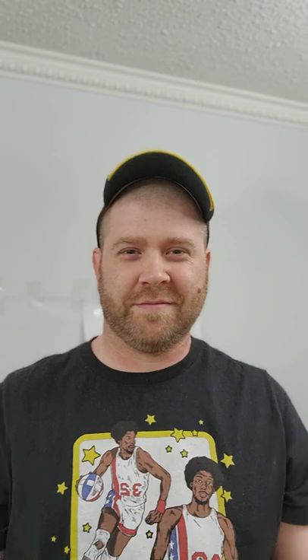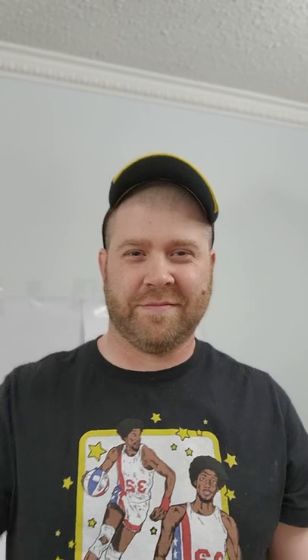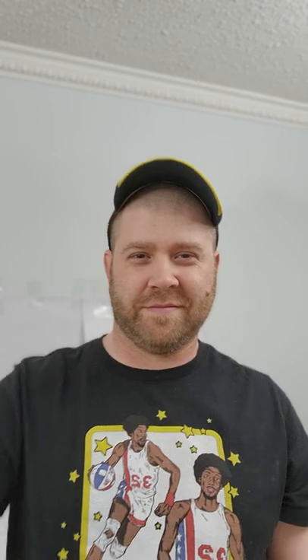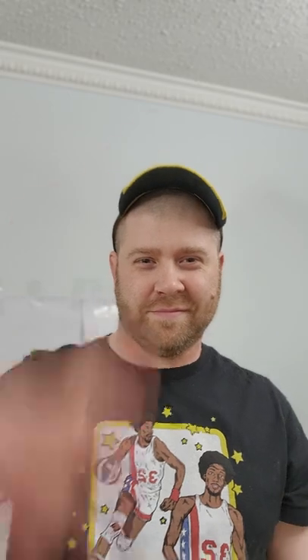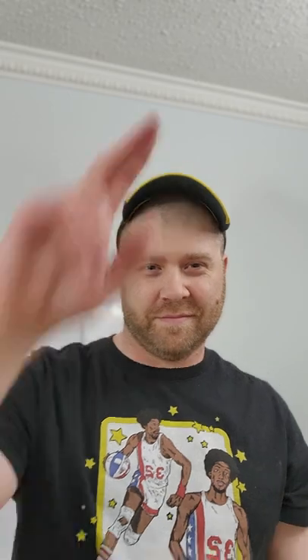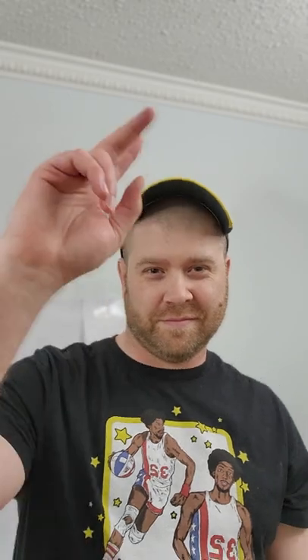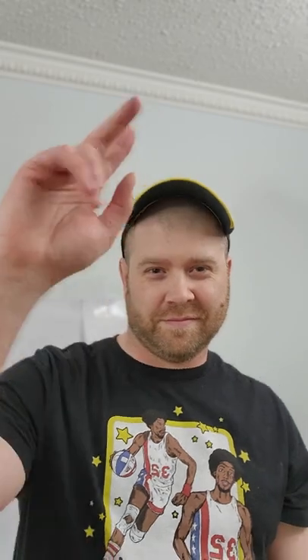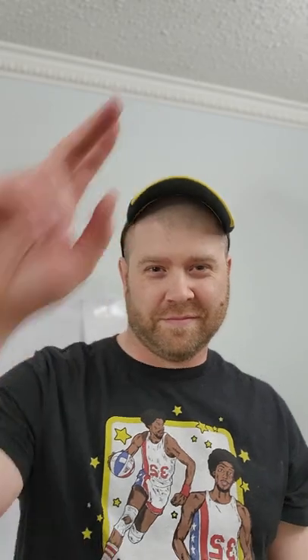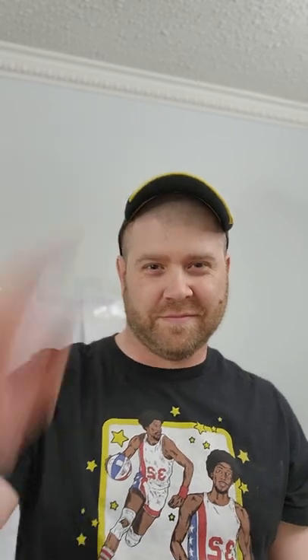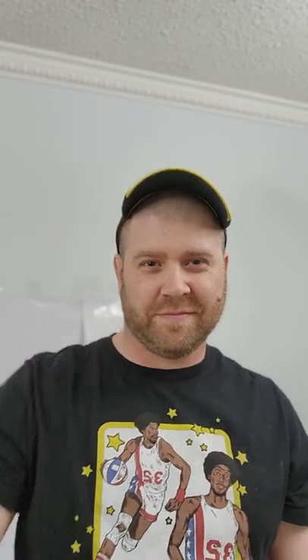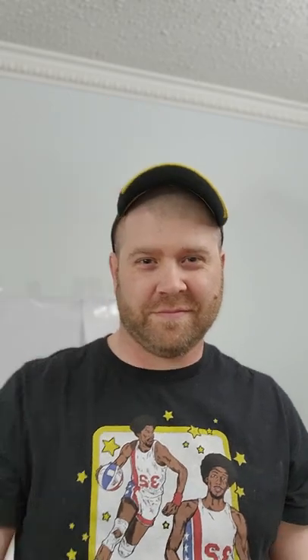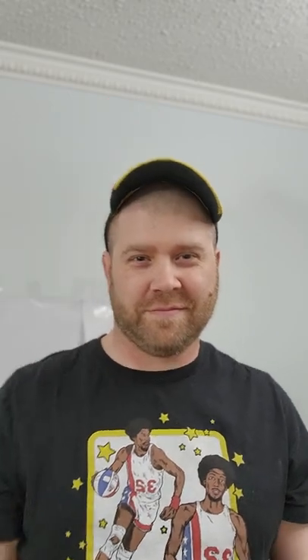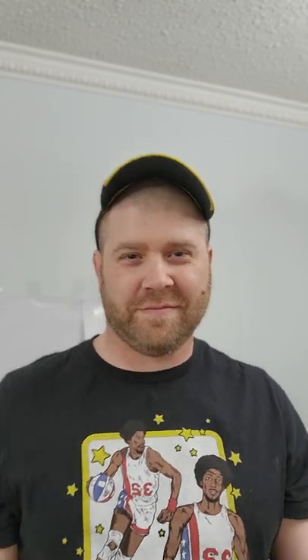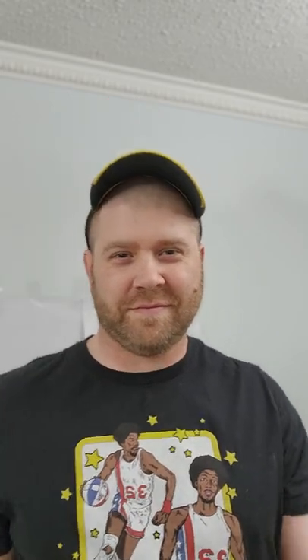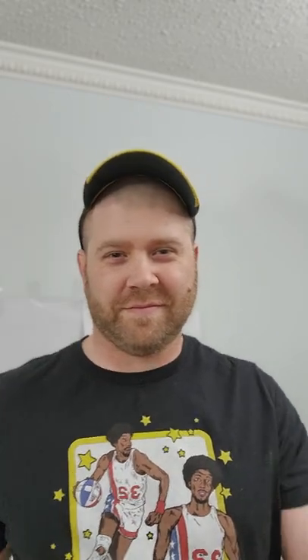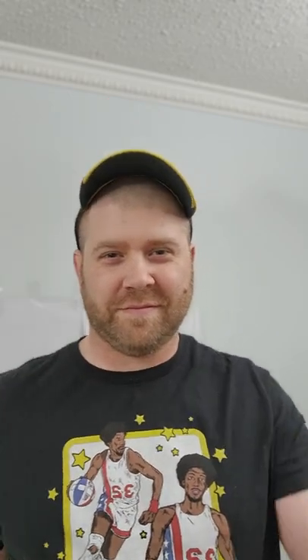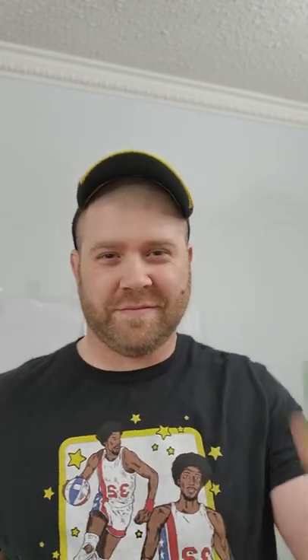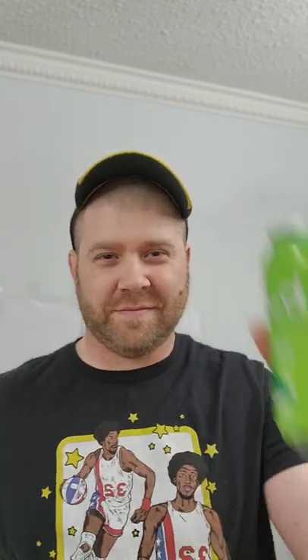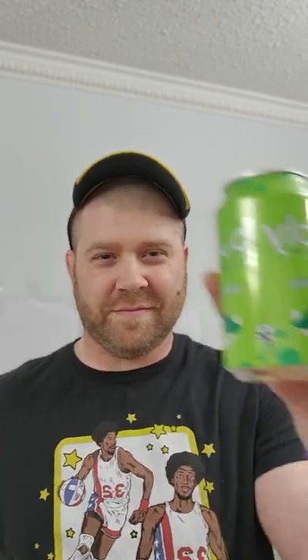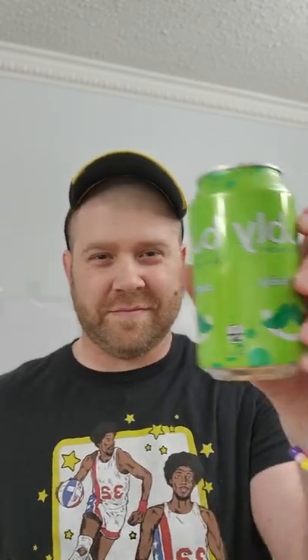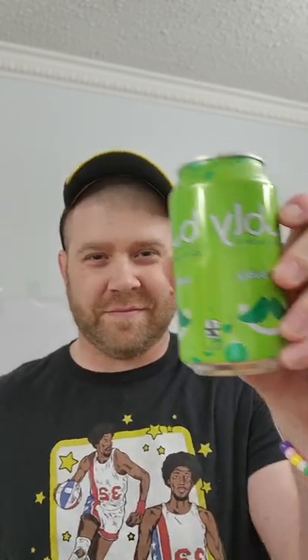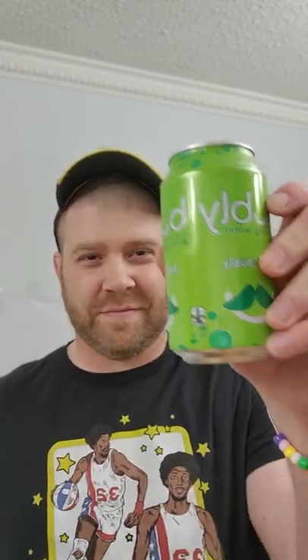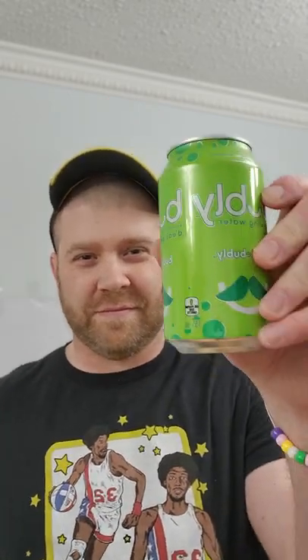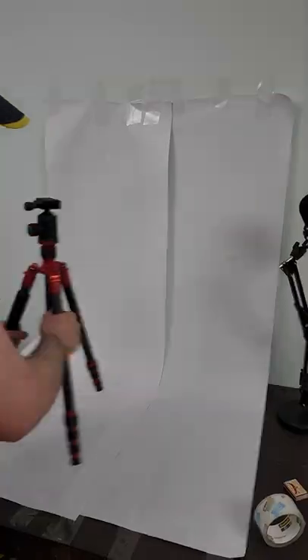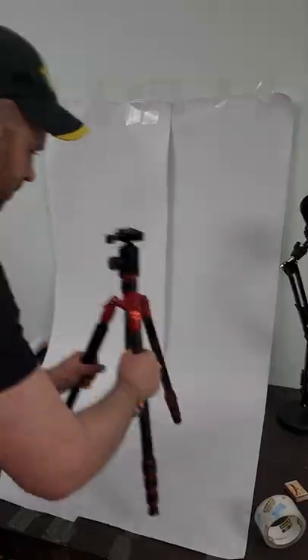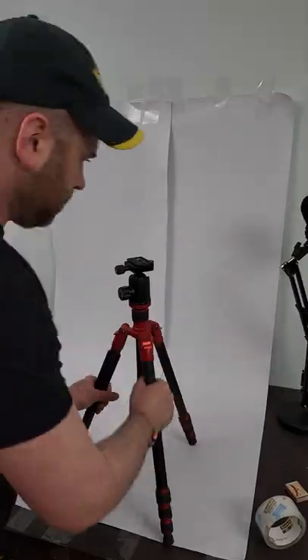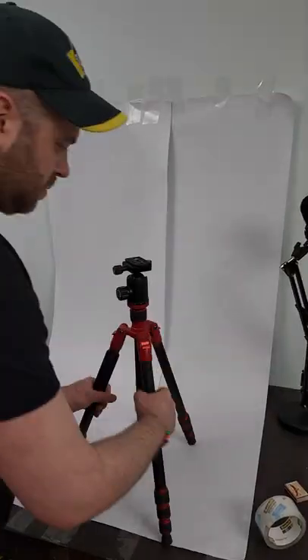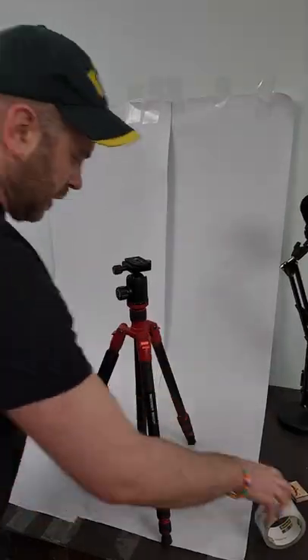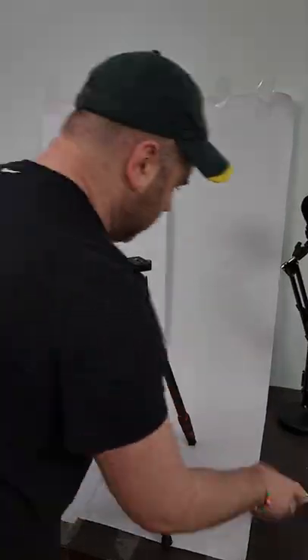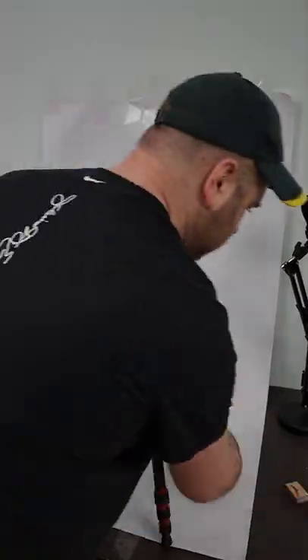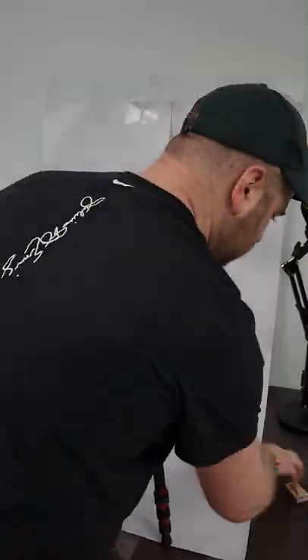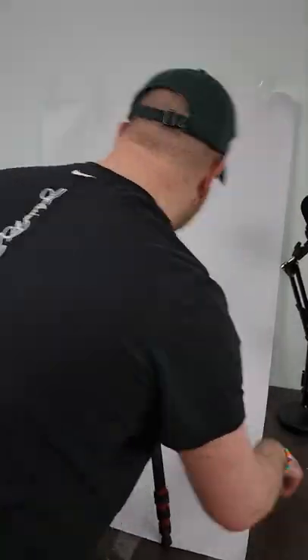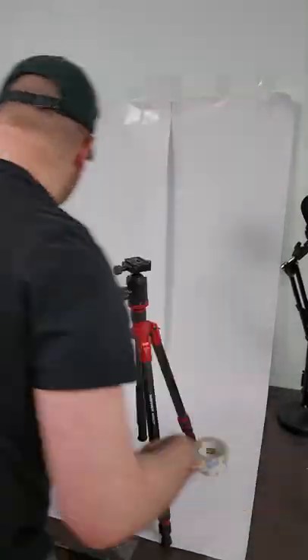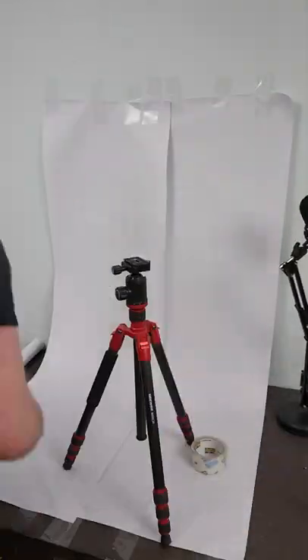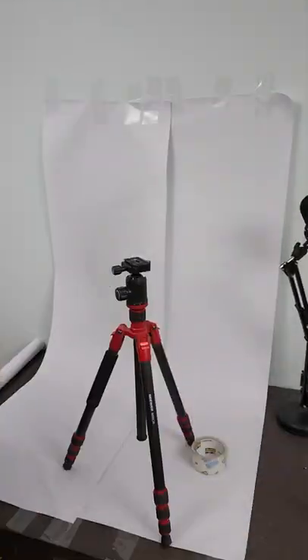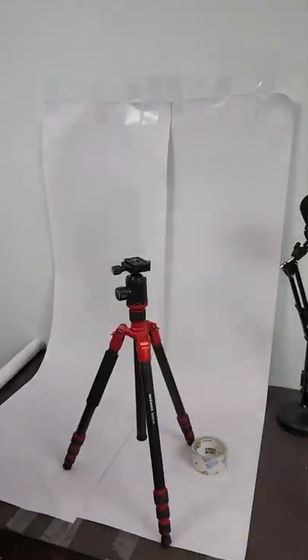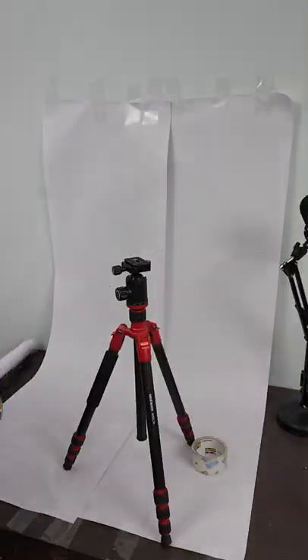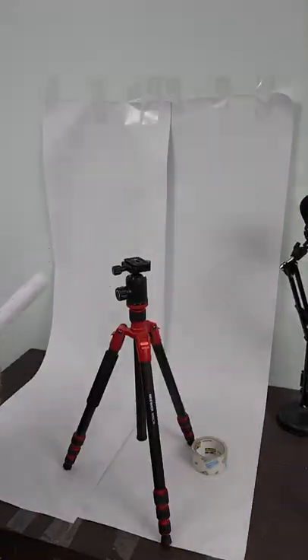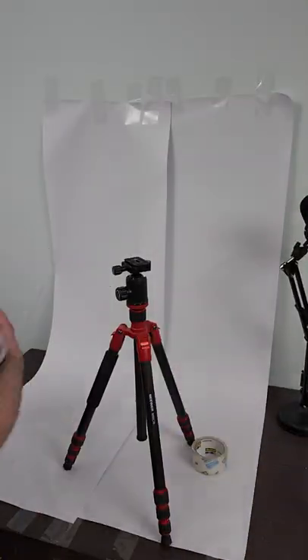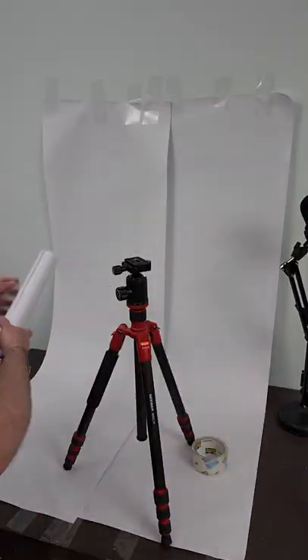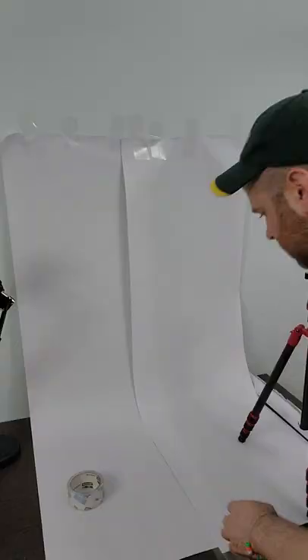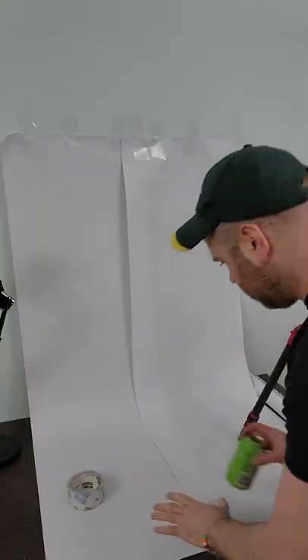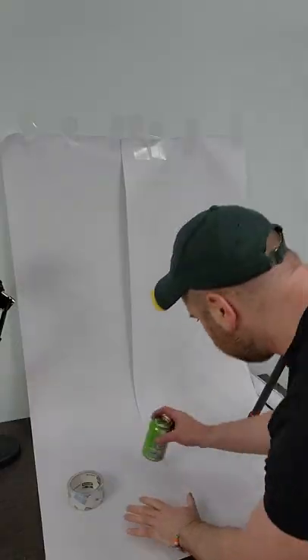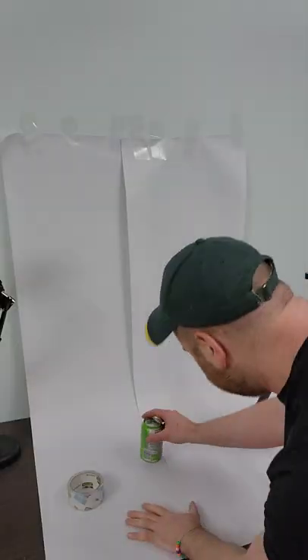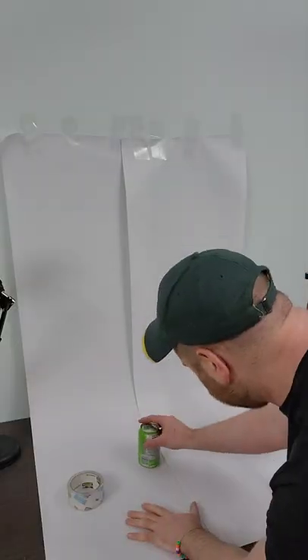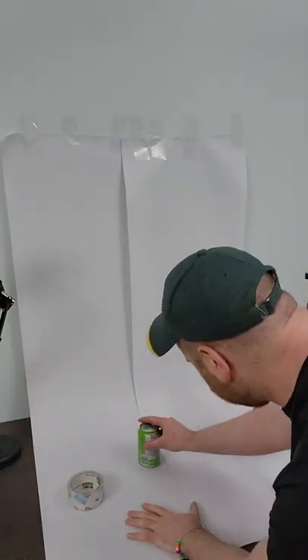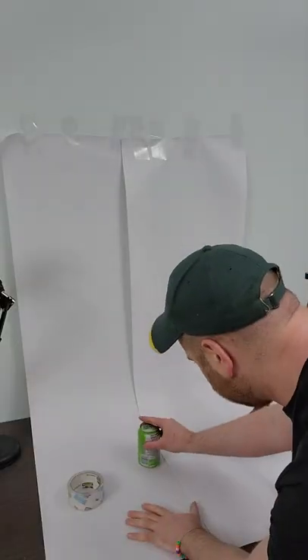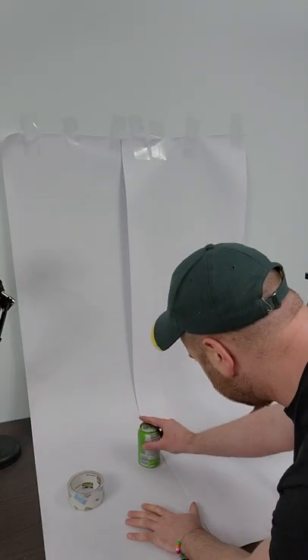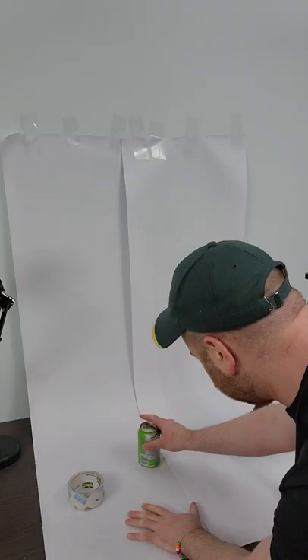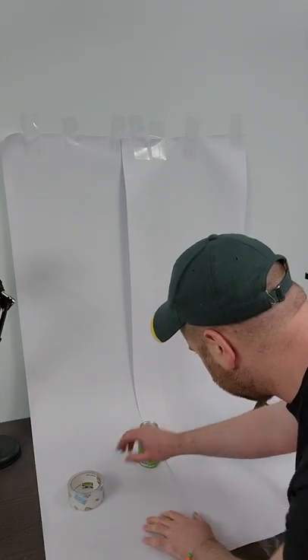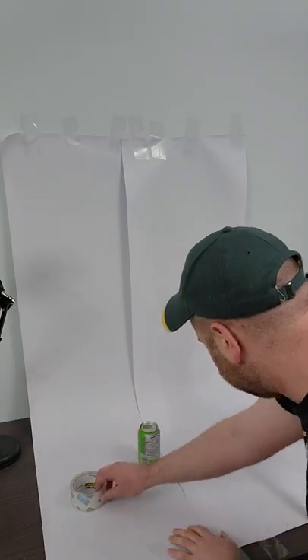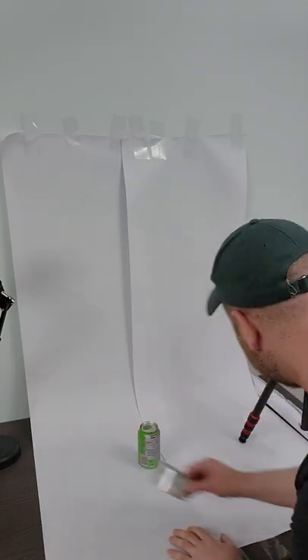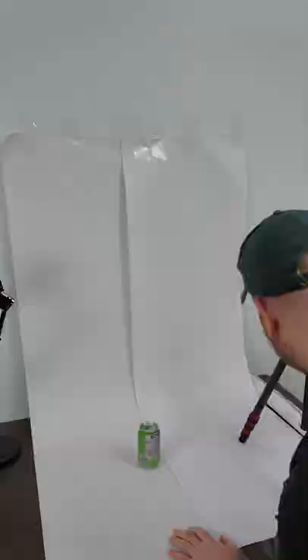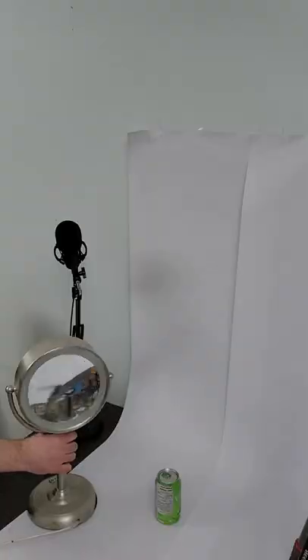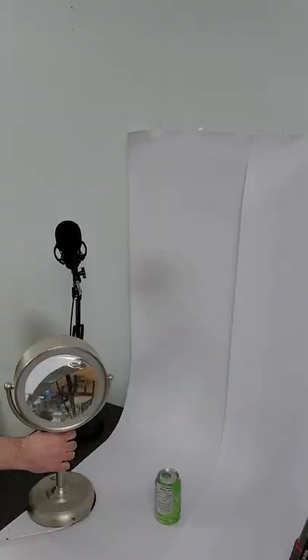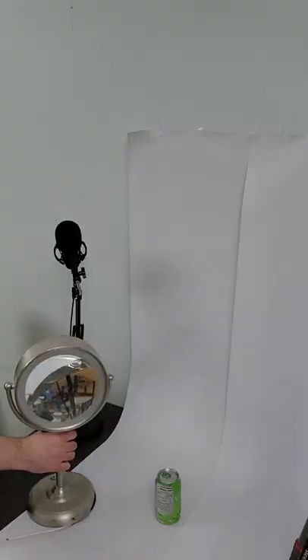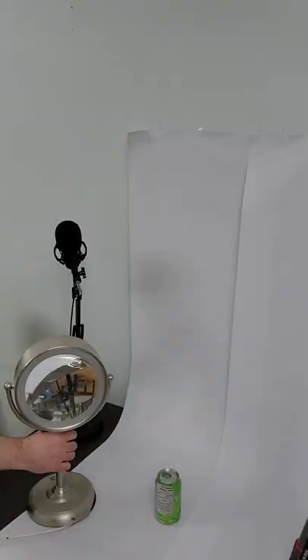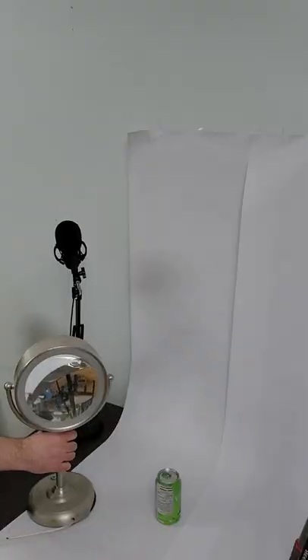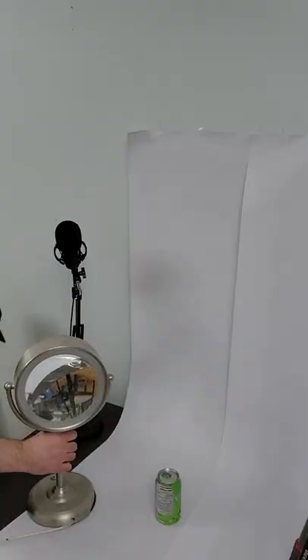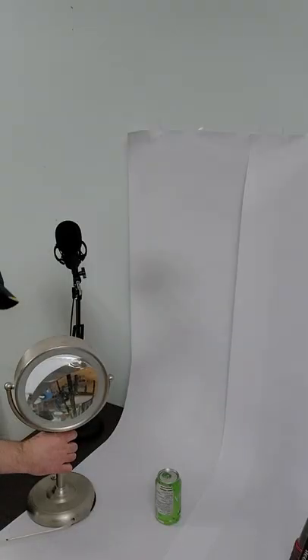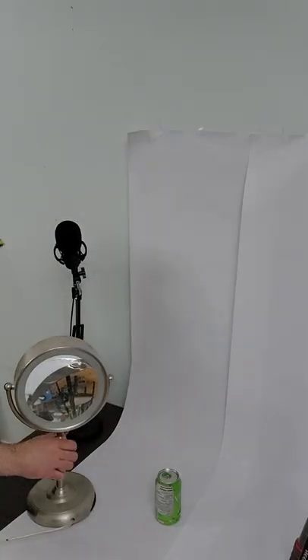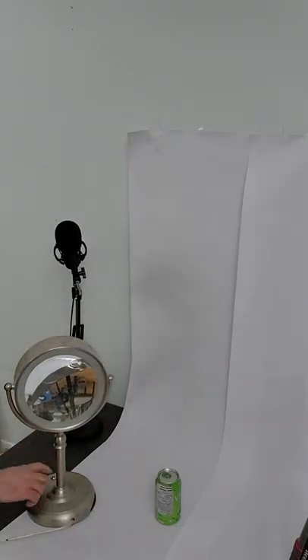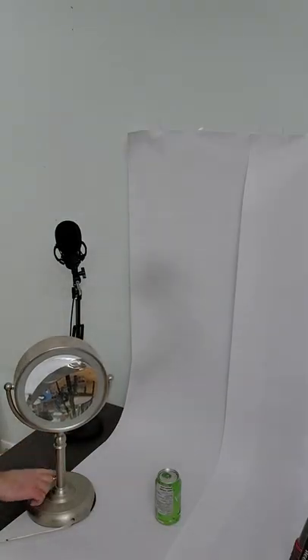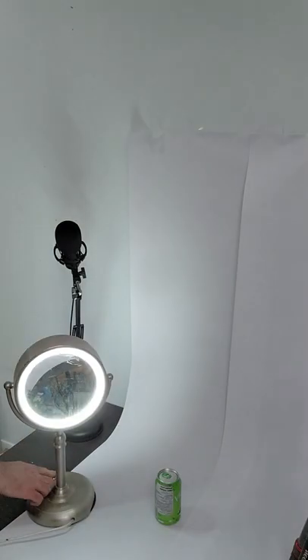I filmed a commercial in my college dorm. My college dorm is pretty small, so I had to set up my bedside table as a shooting studio.